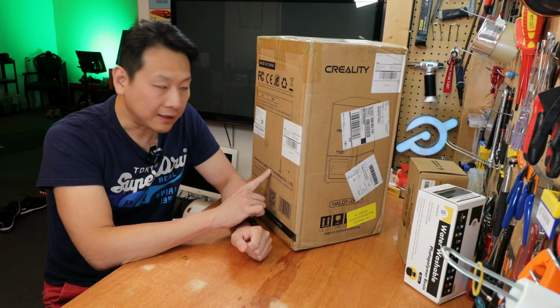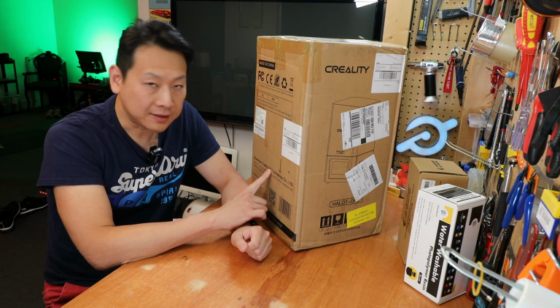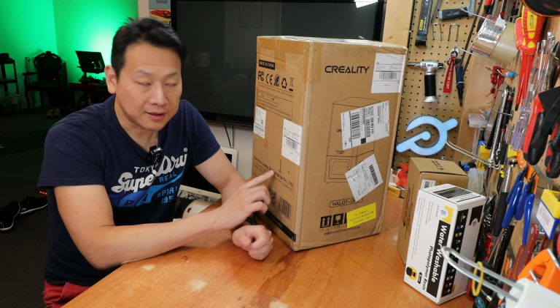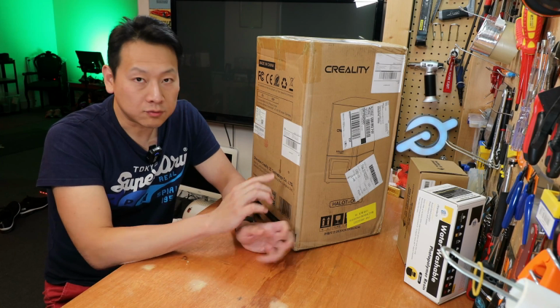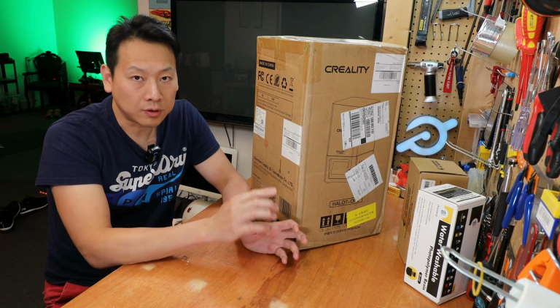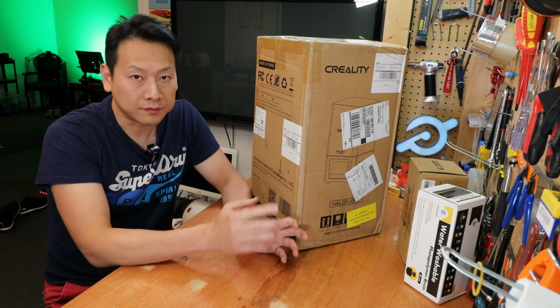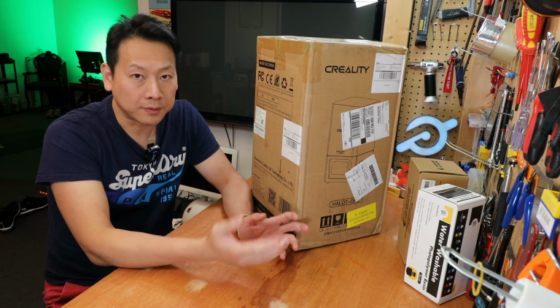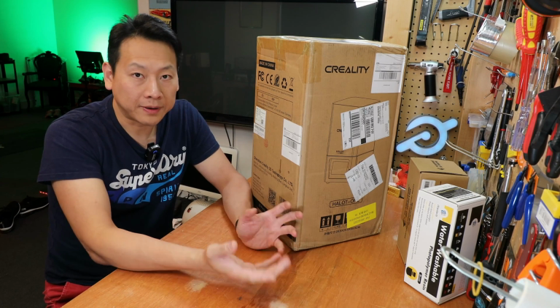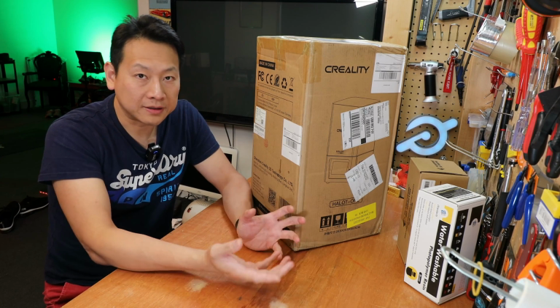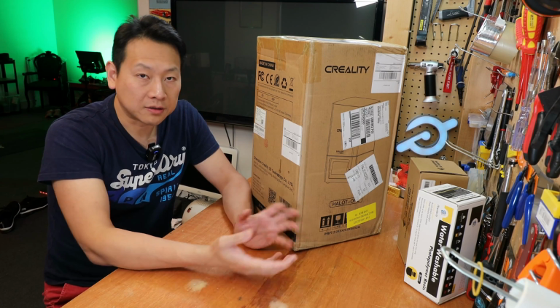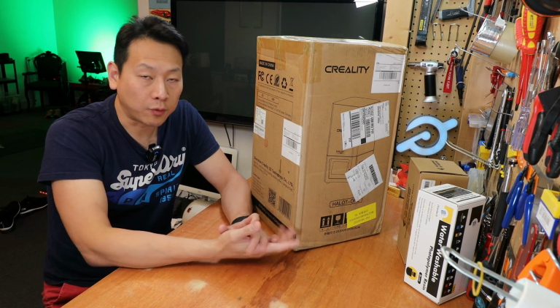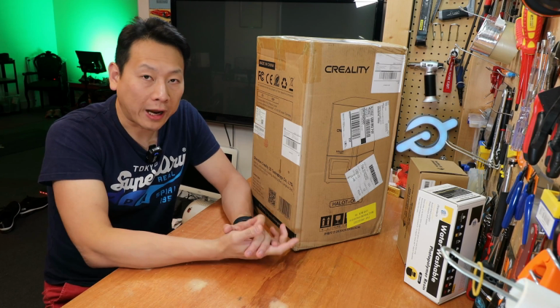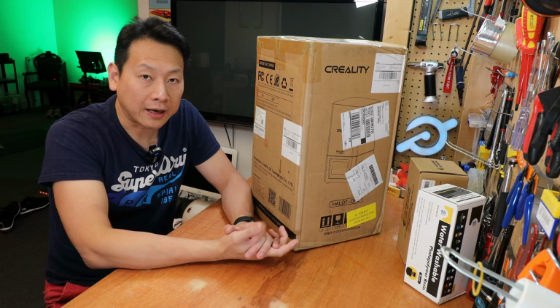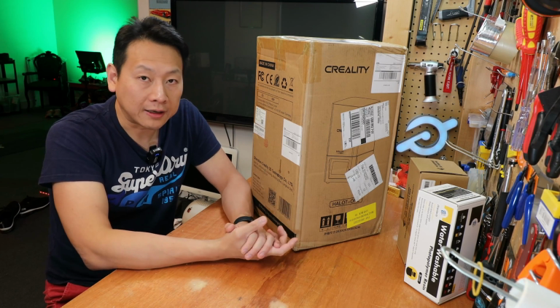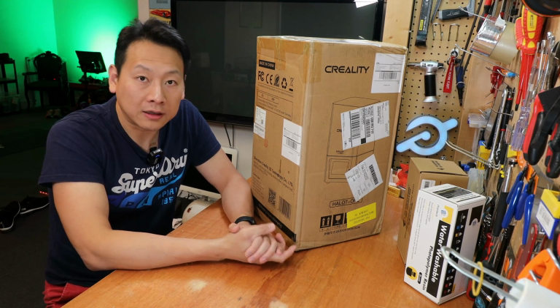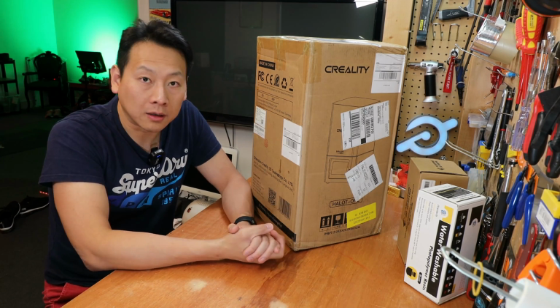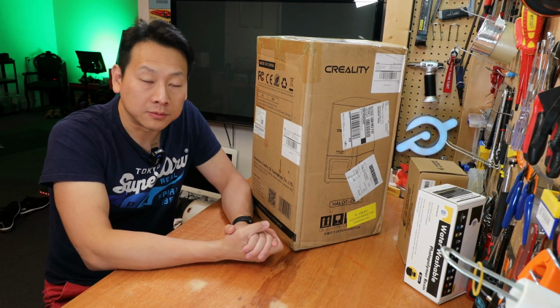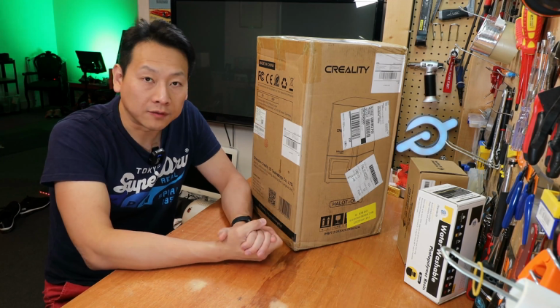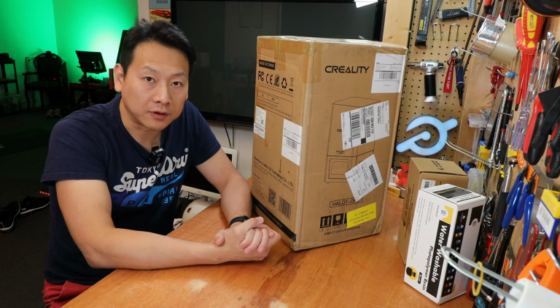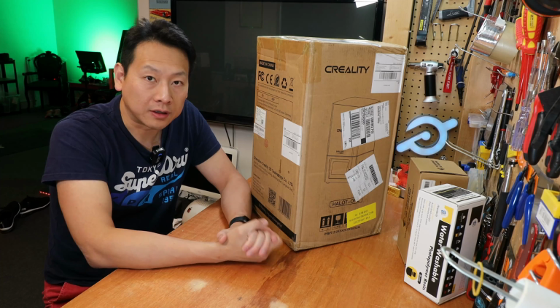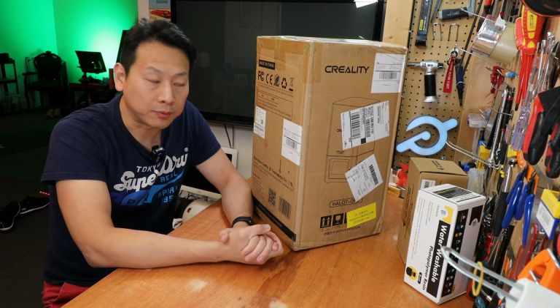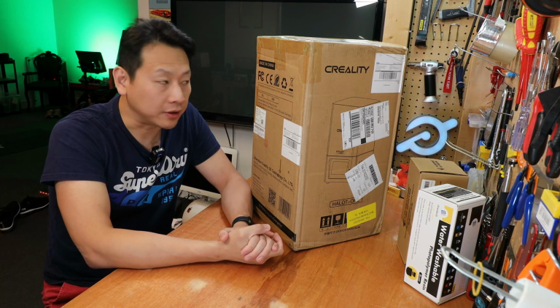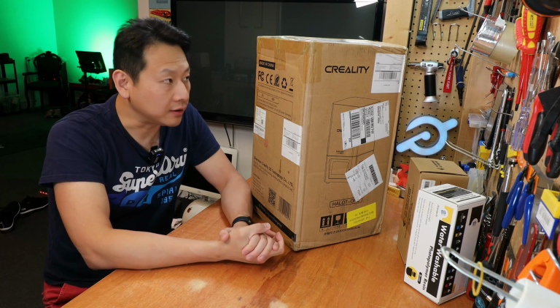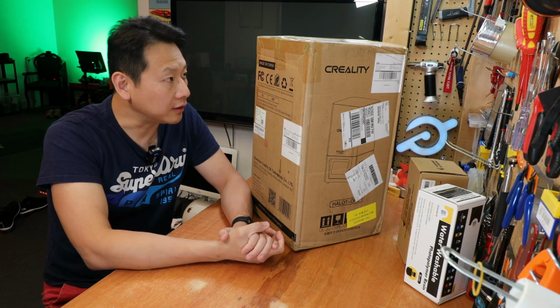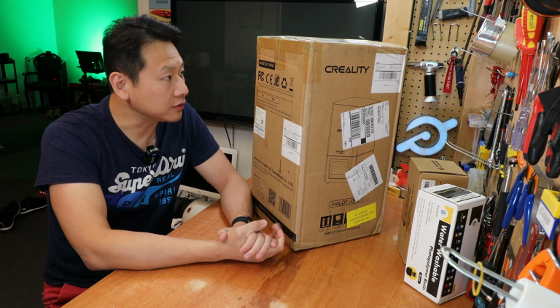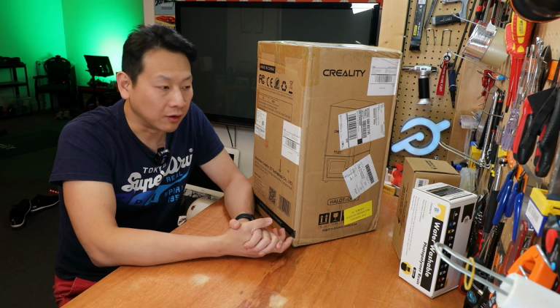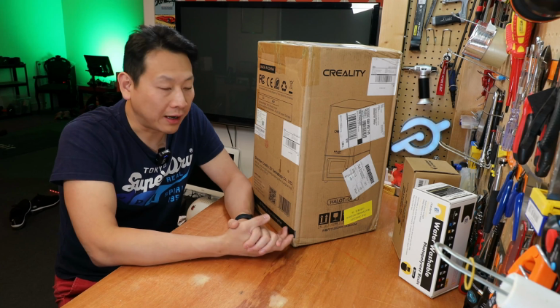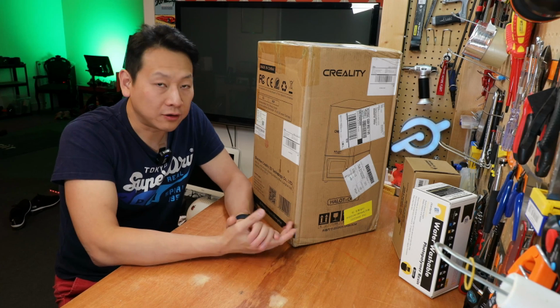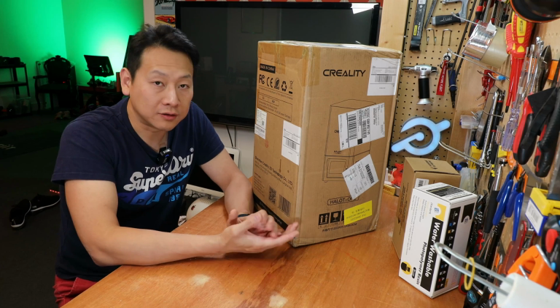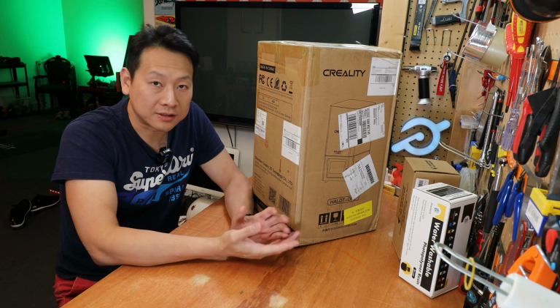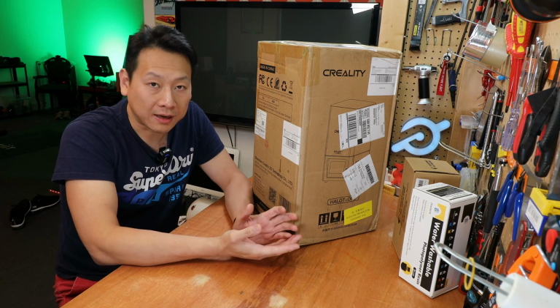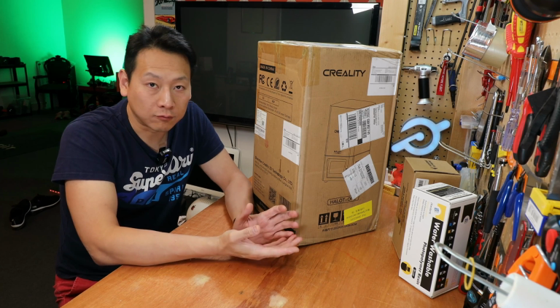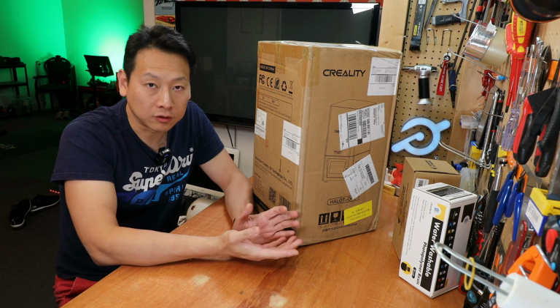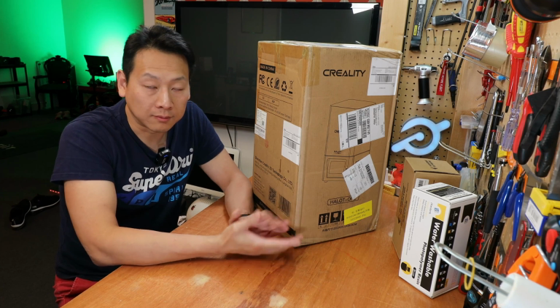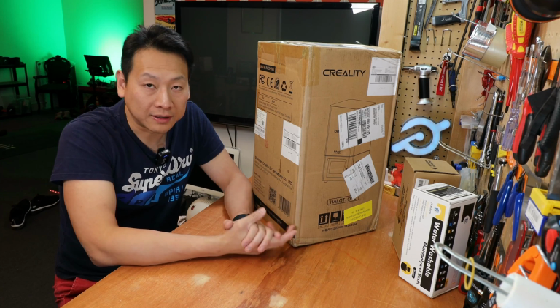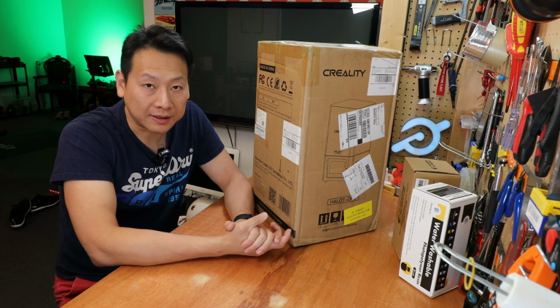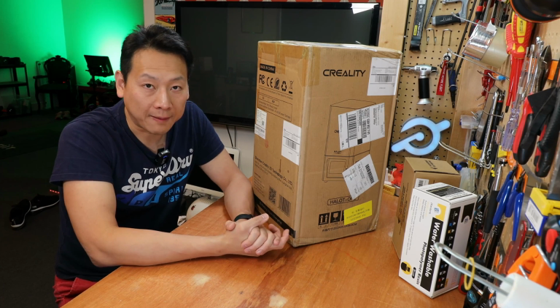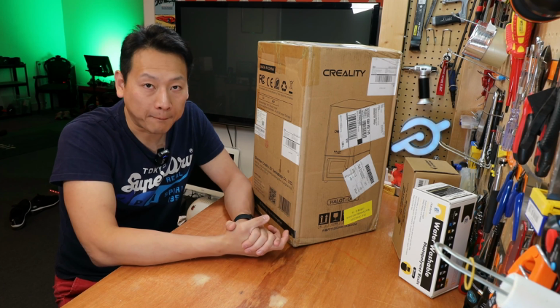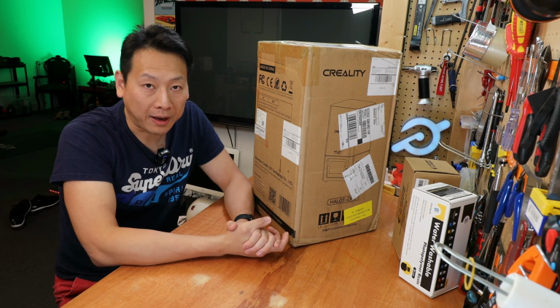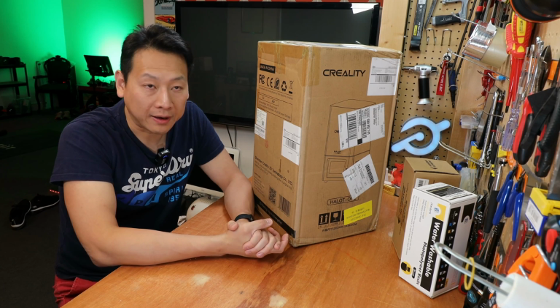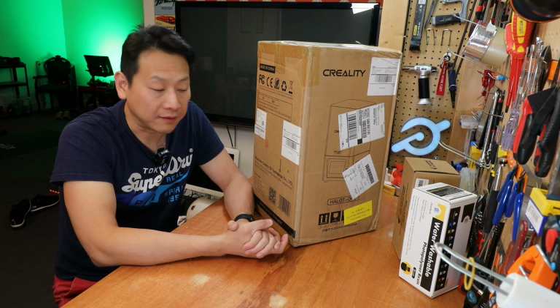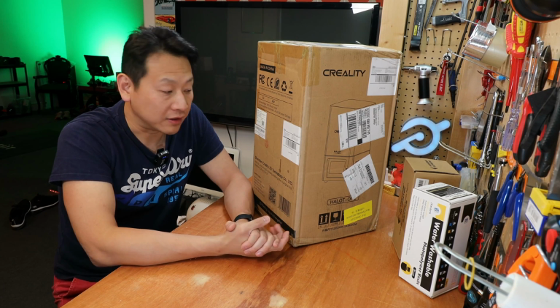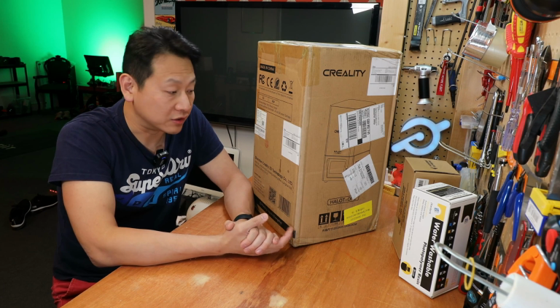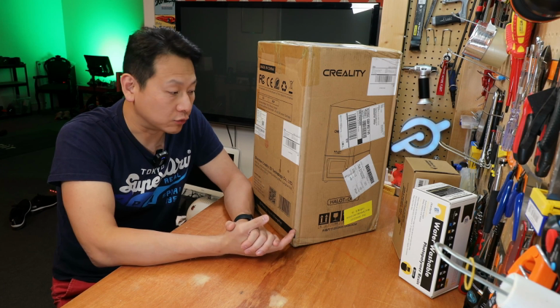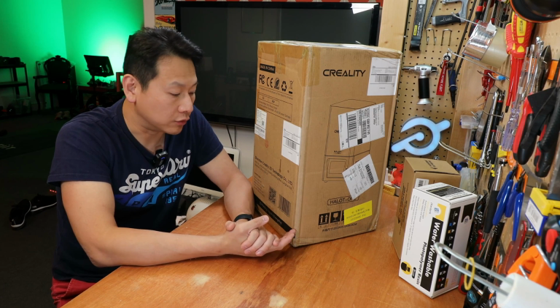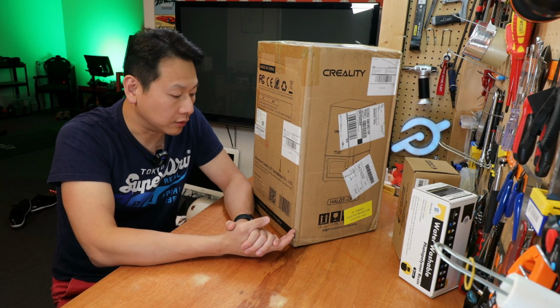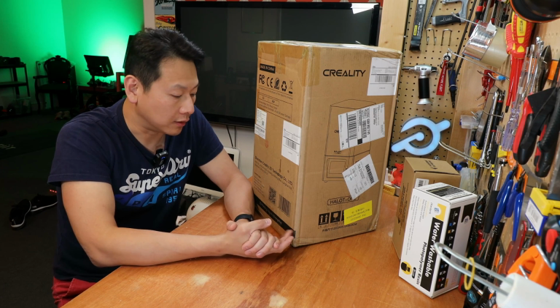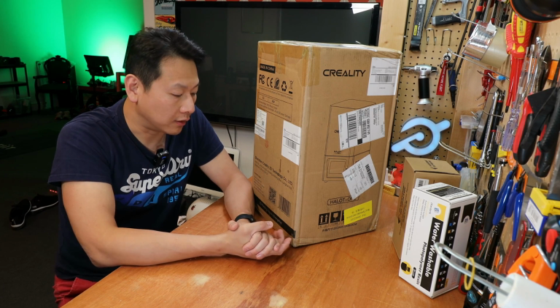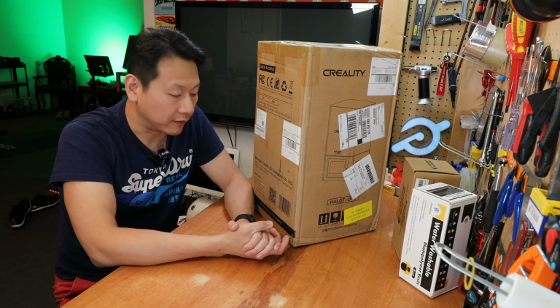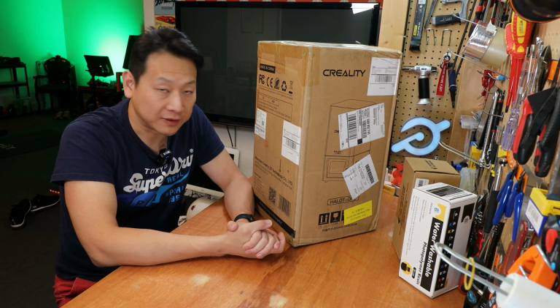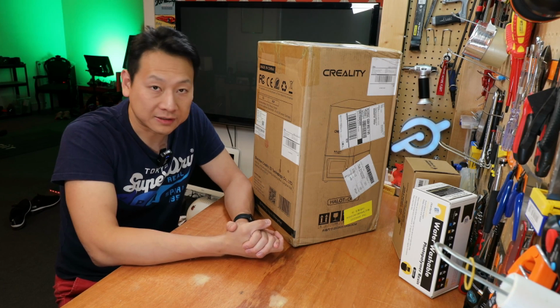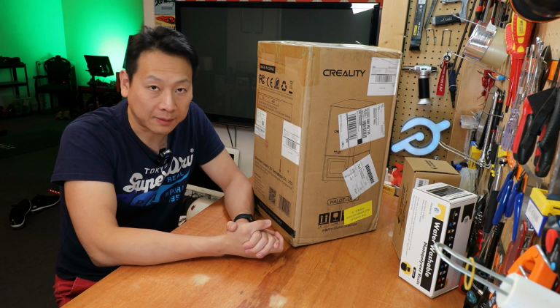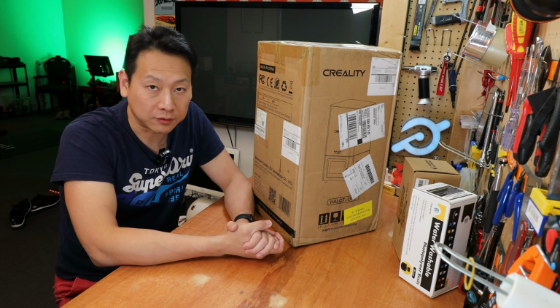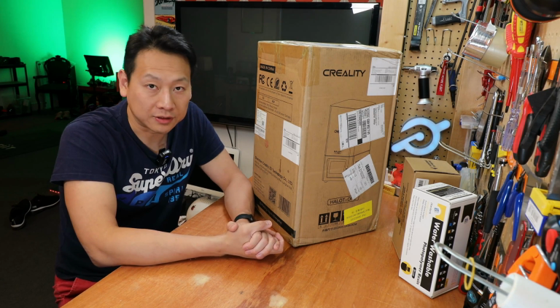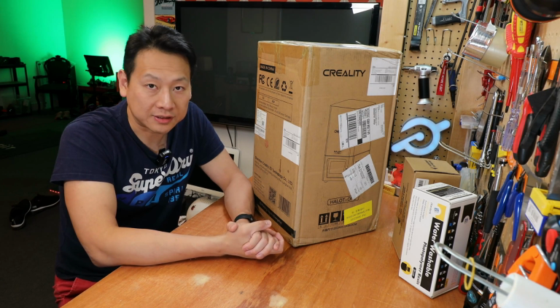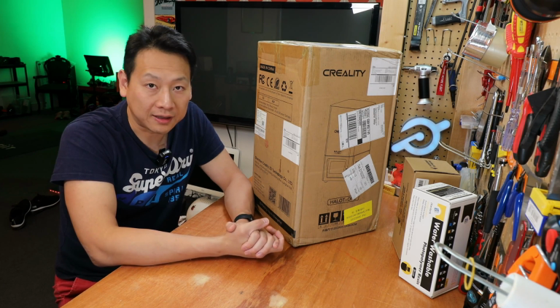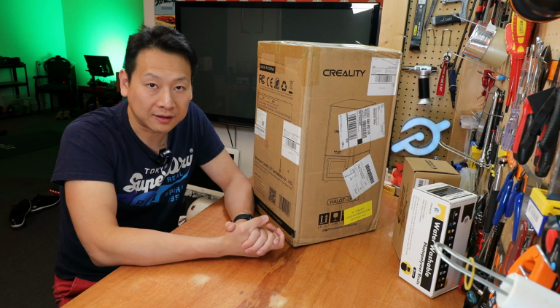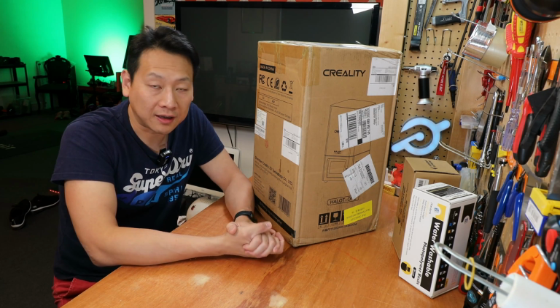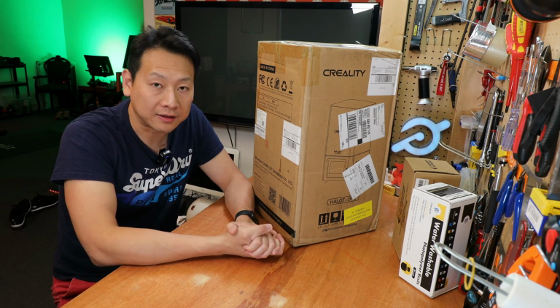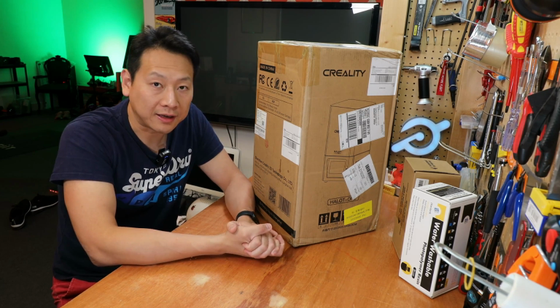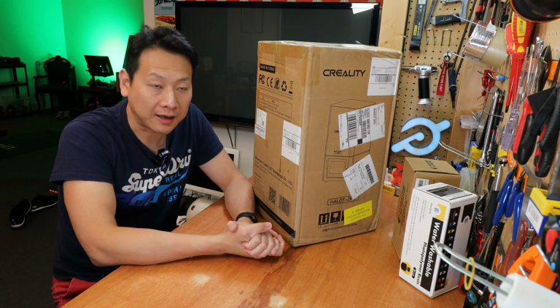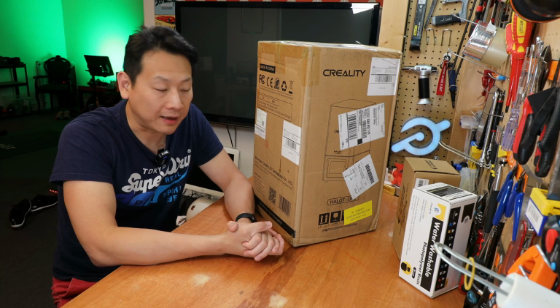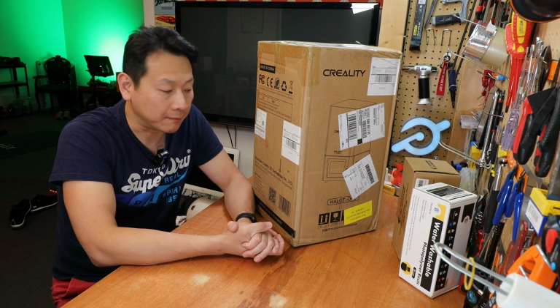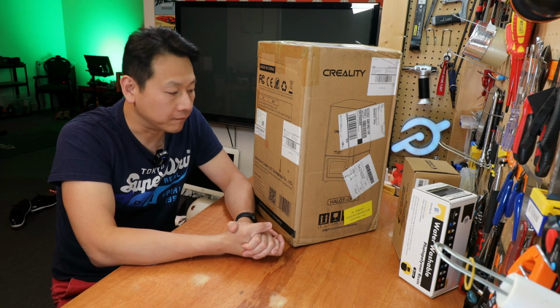Creality is one of the biggest brands in 3D printing, so I'll let you decide if it's good or if it's up to the standard they claim.